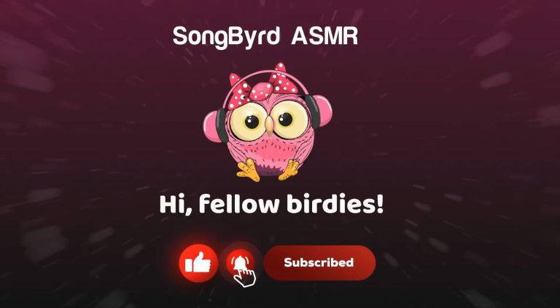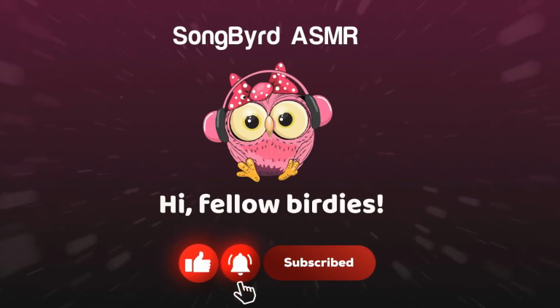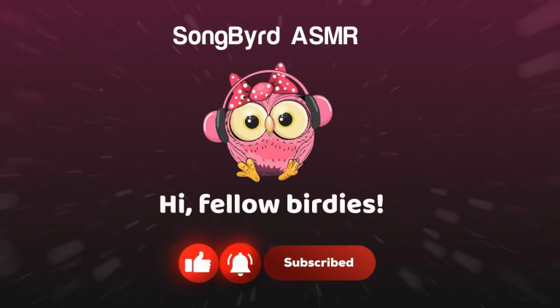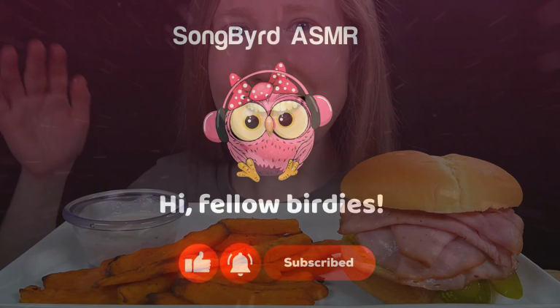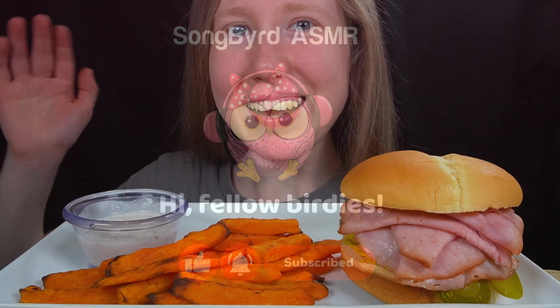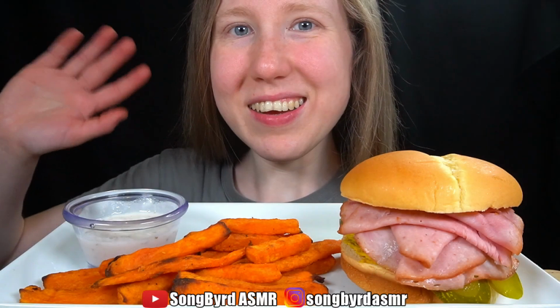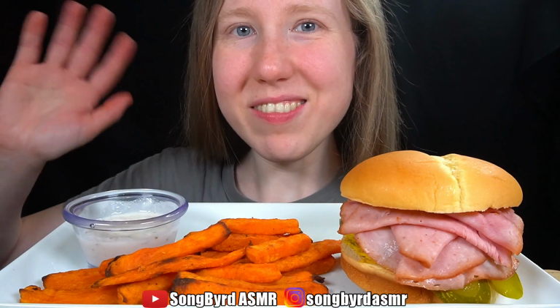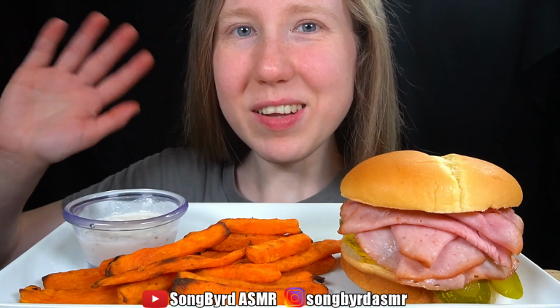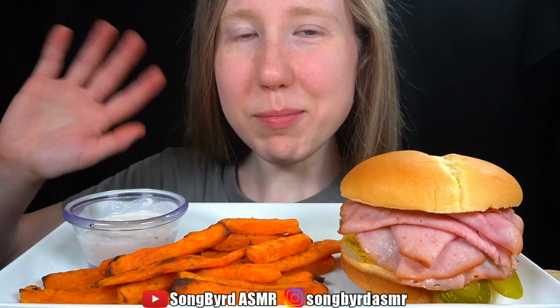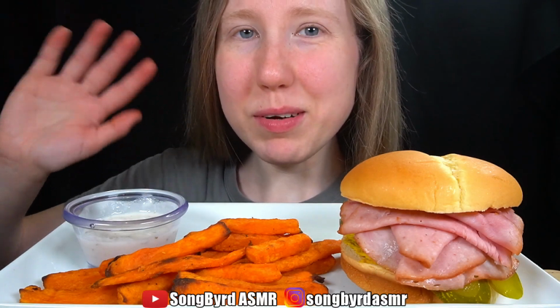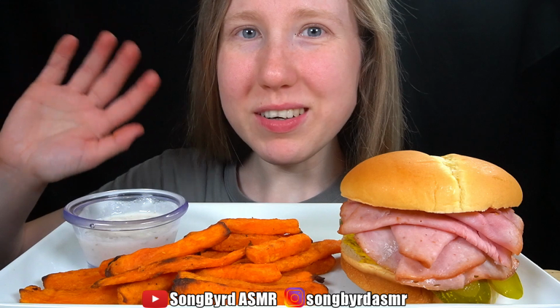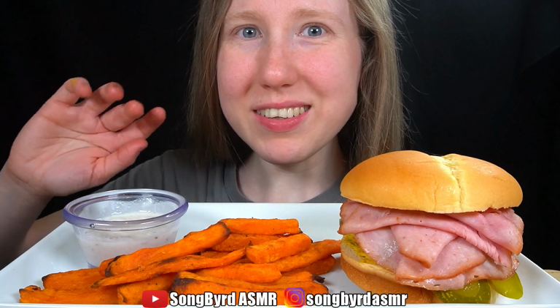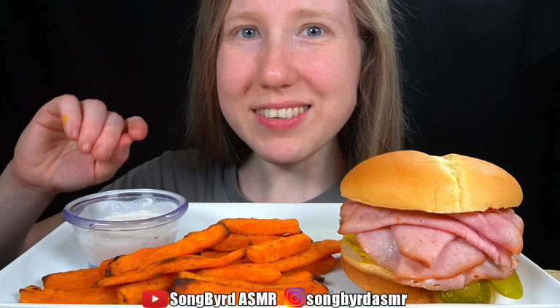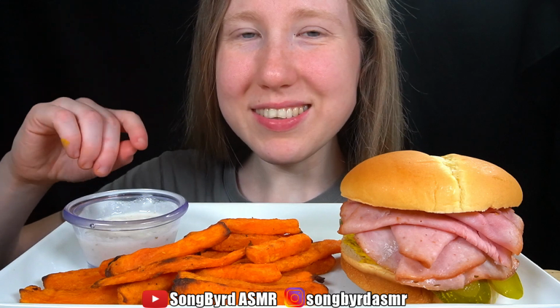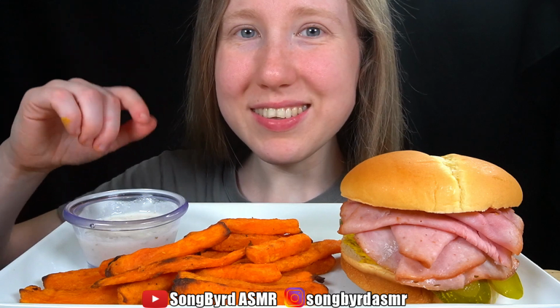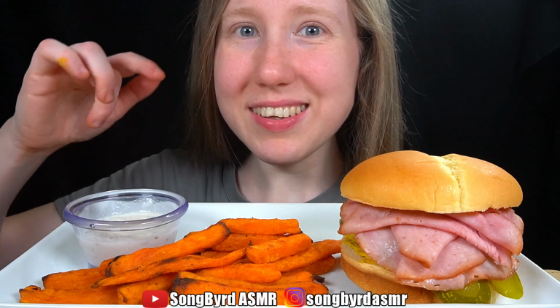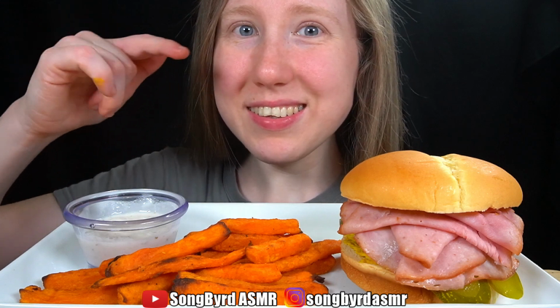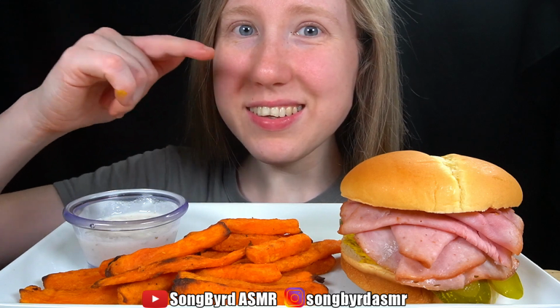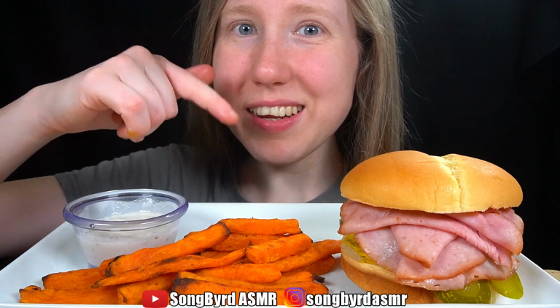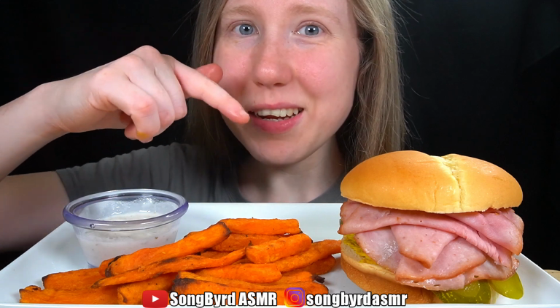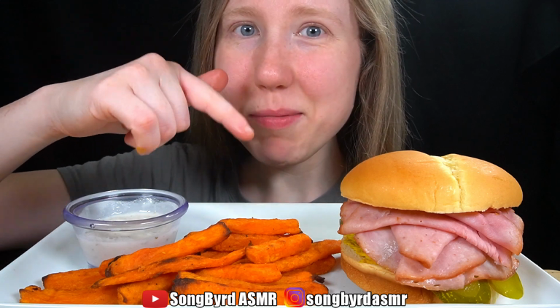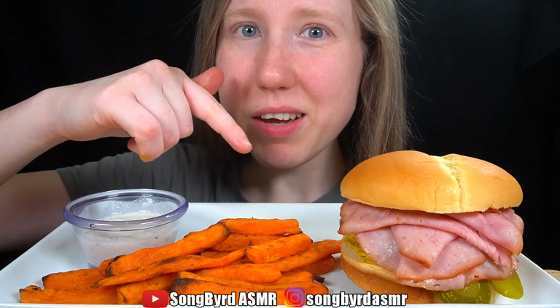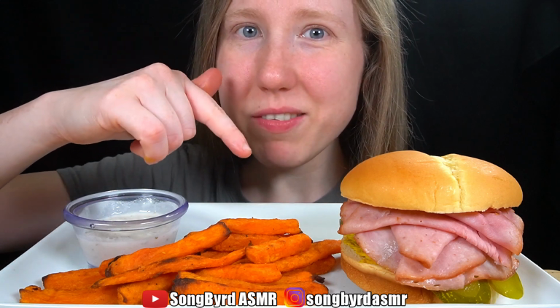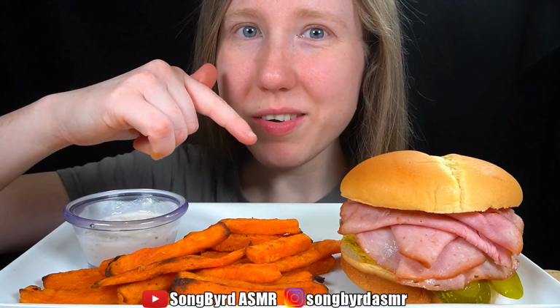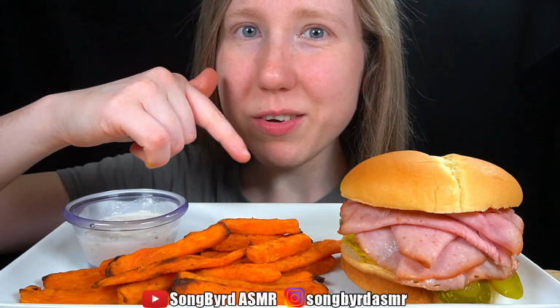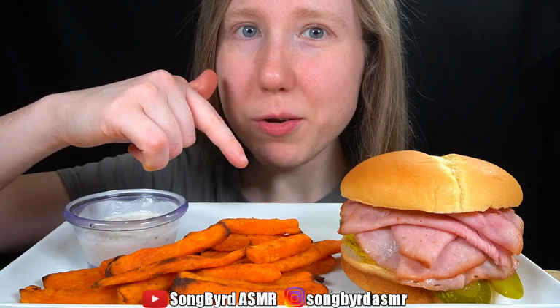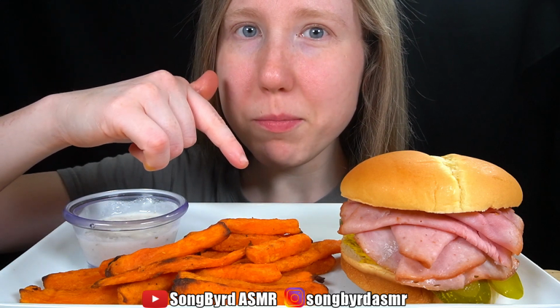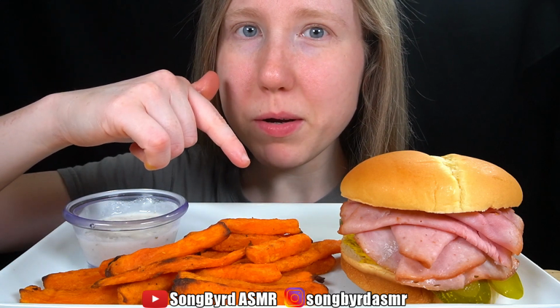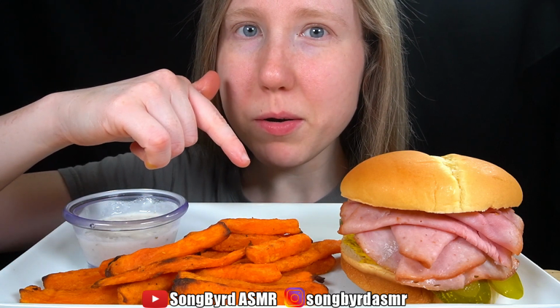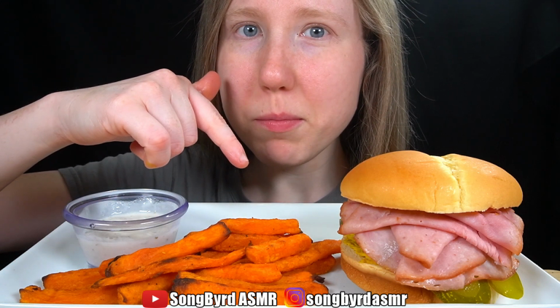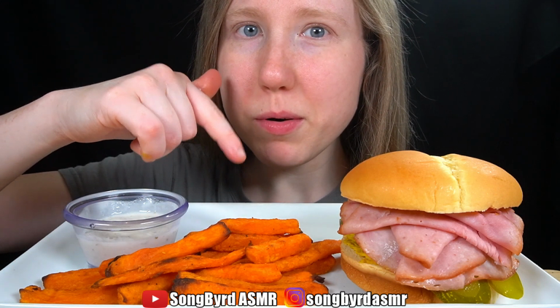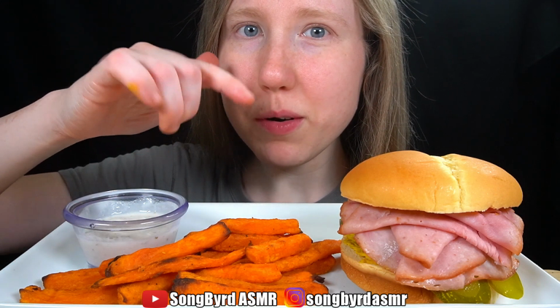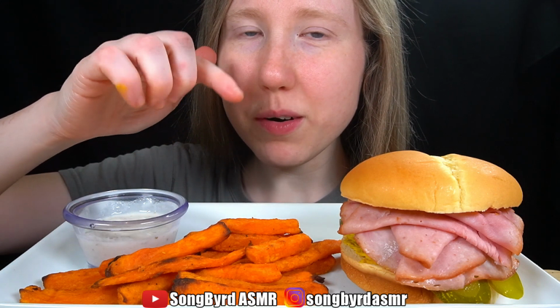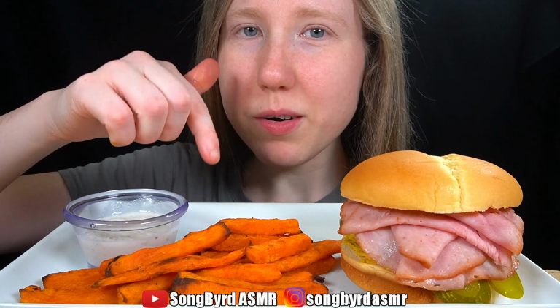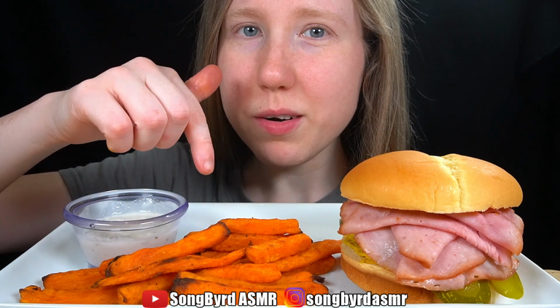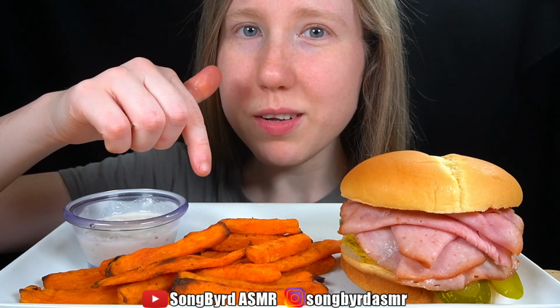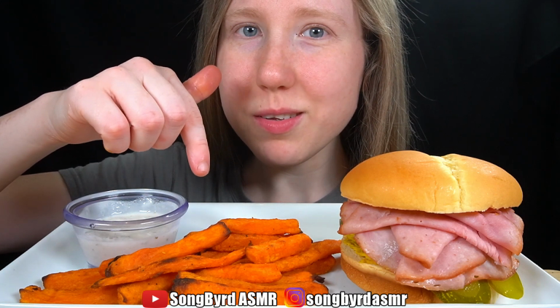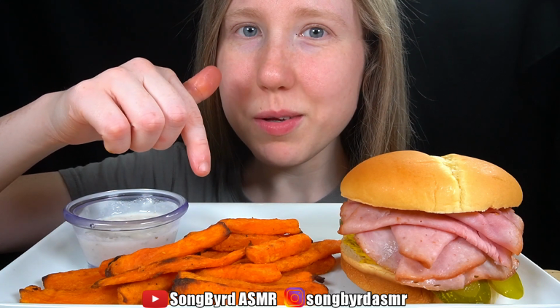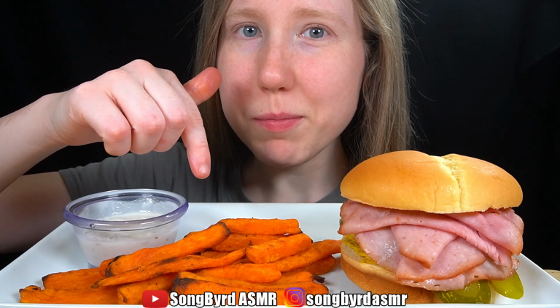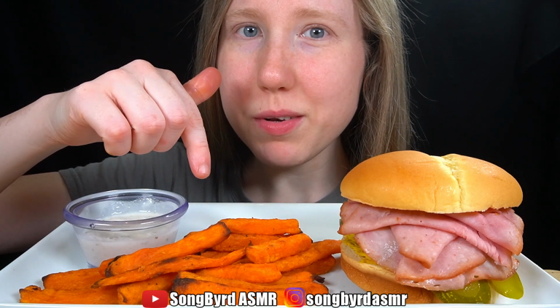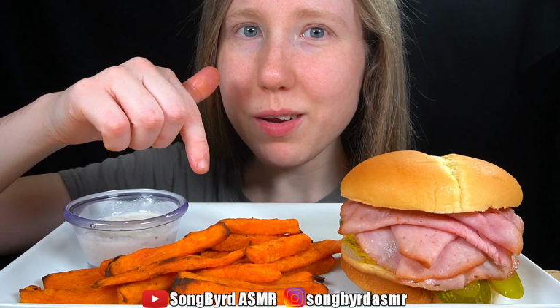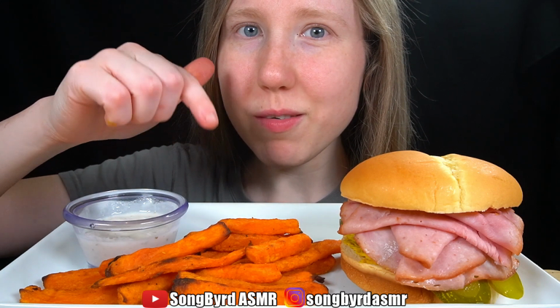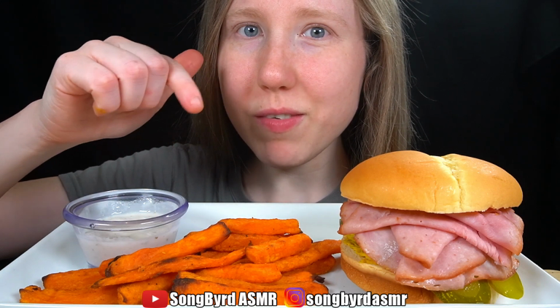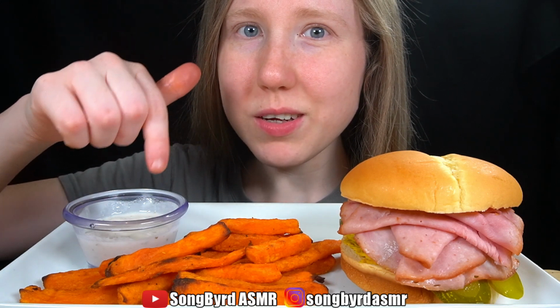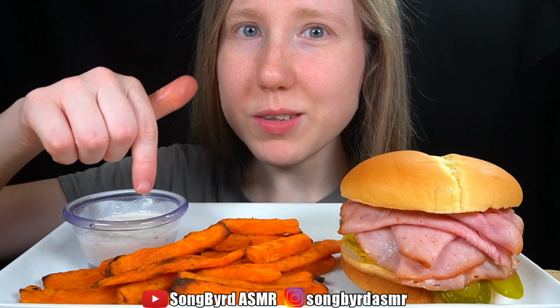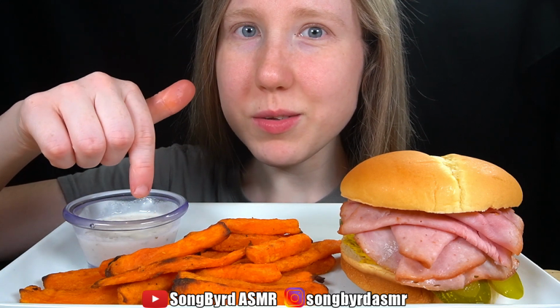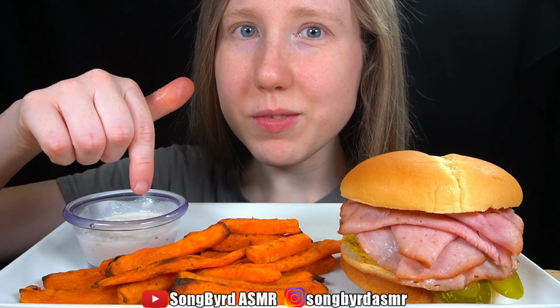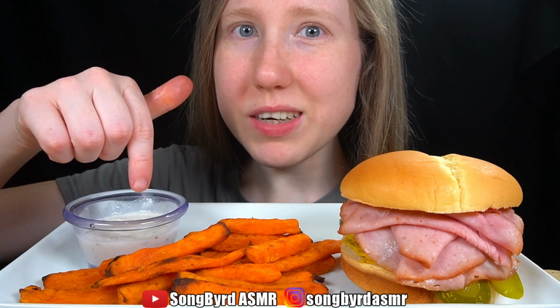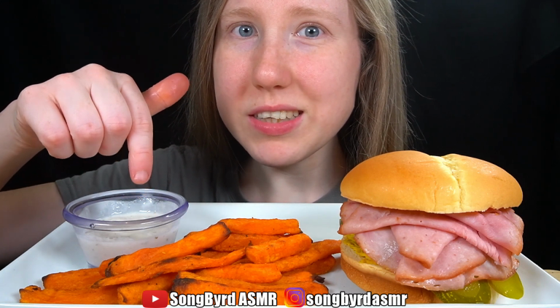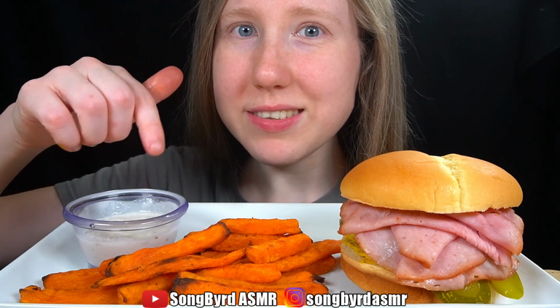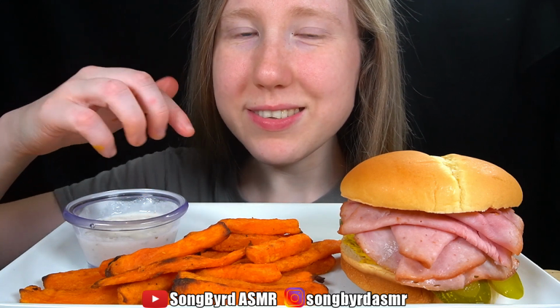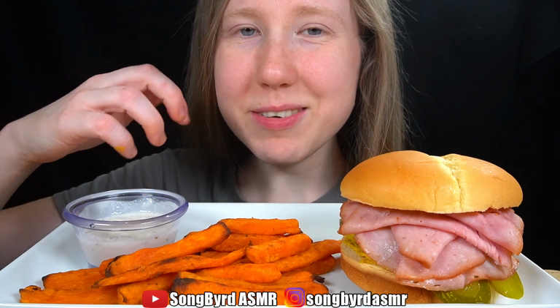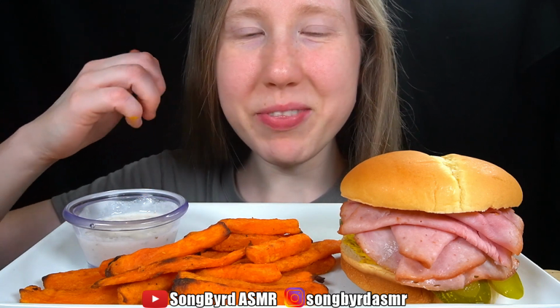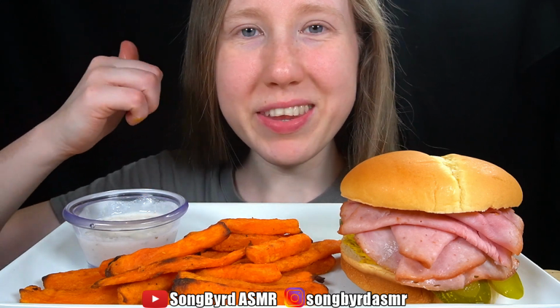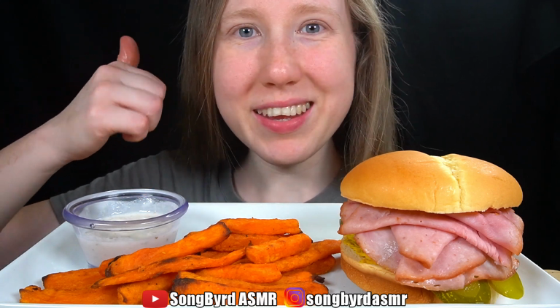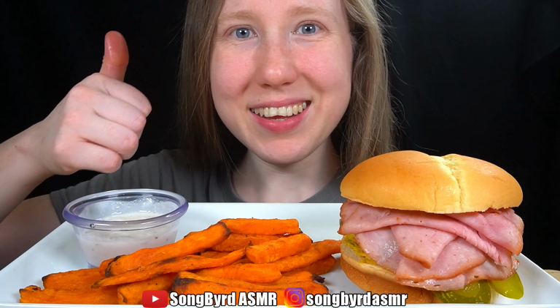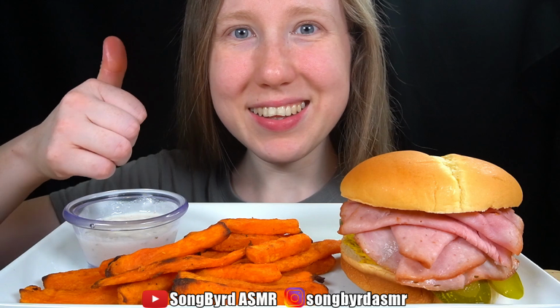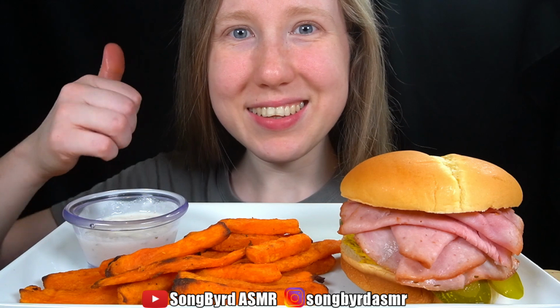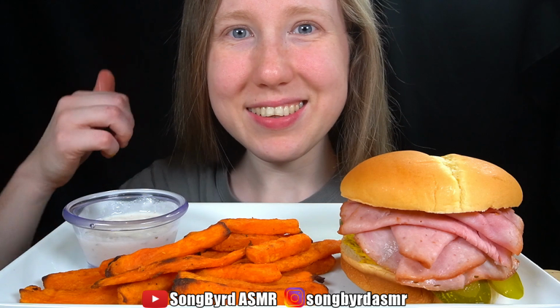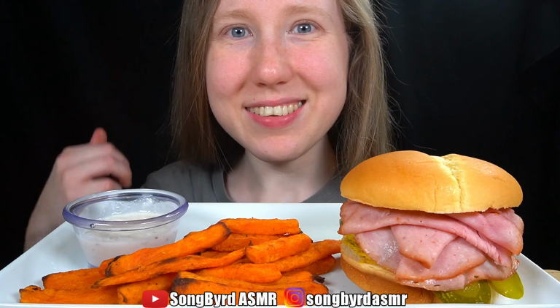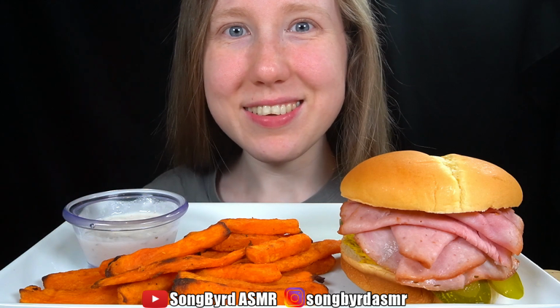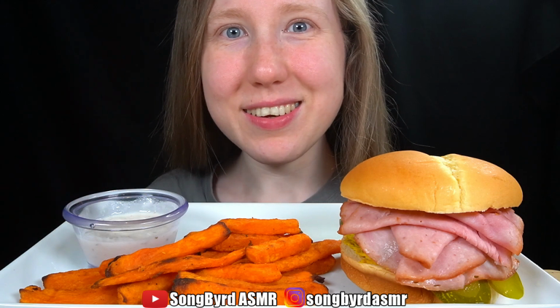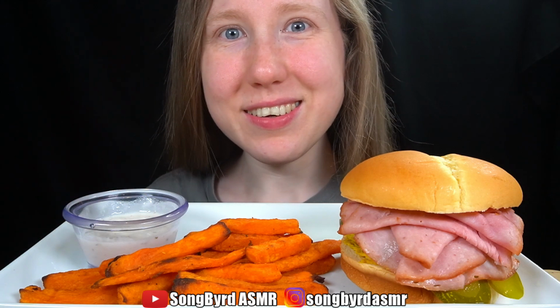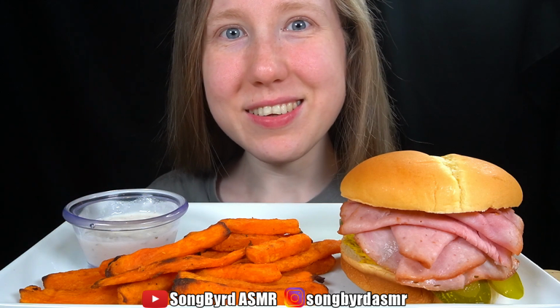Hi fellow birdies. Today I'm having a Cubano burger and sweet potato fries. Let's get started.